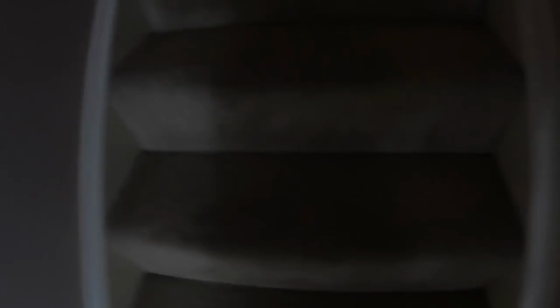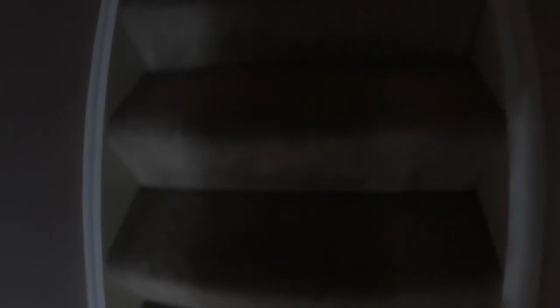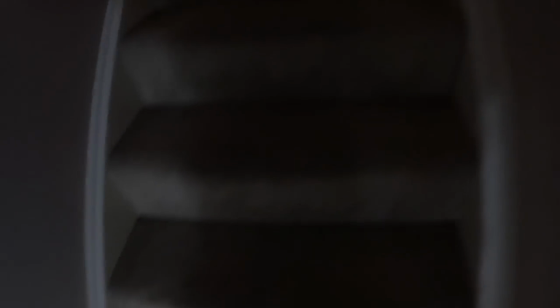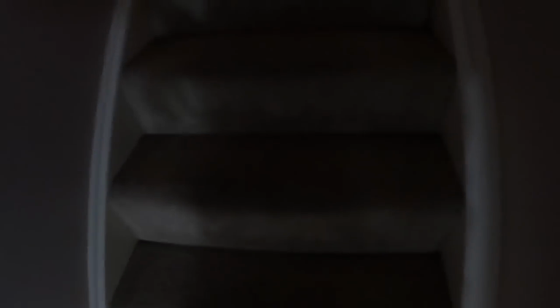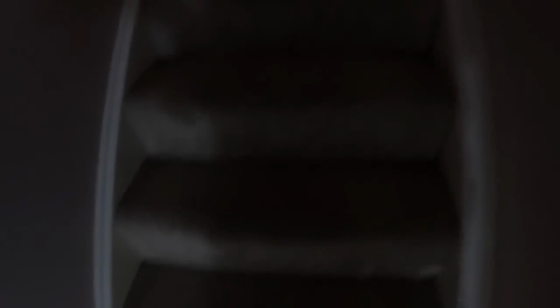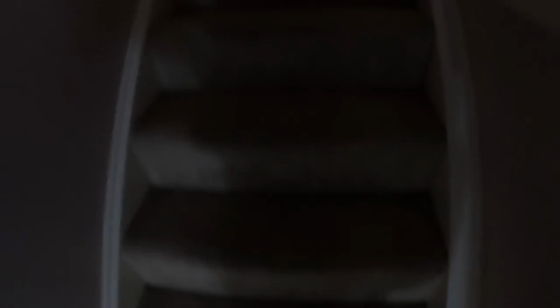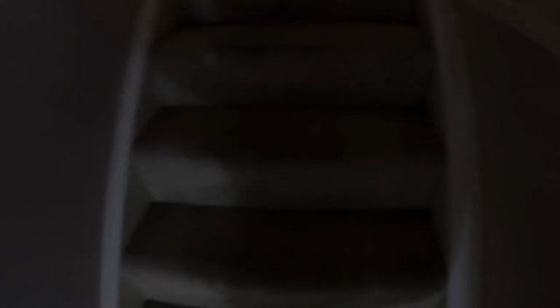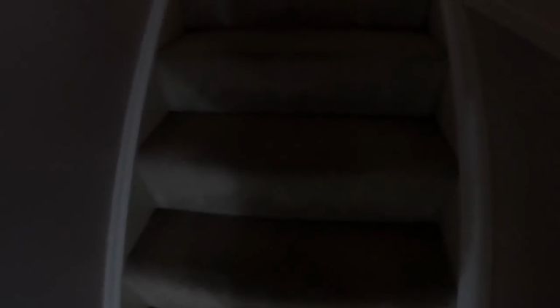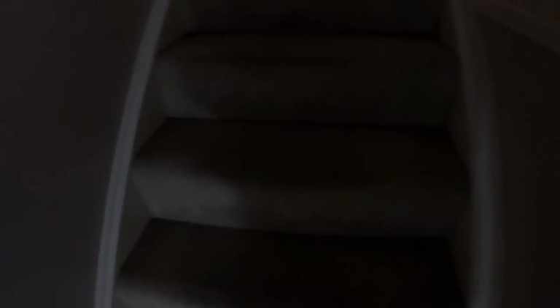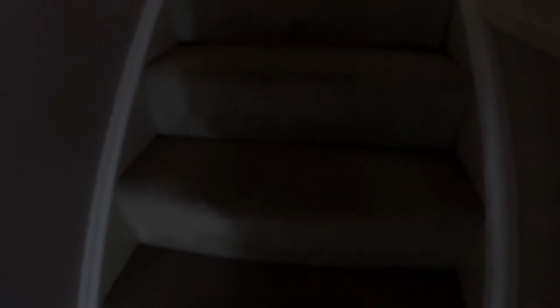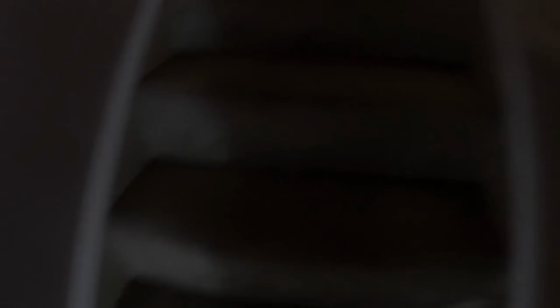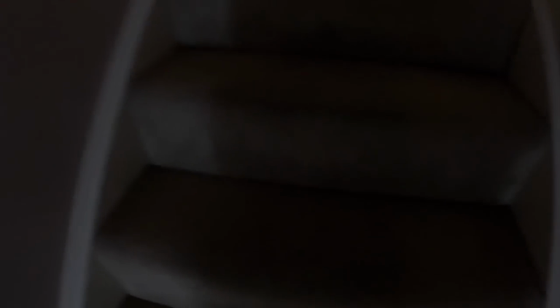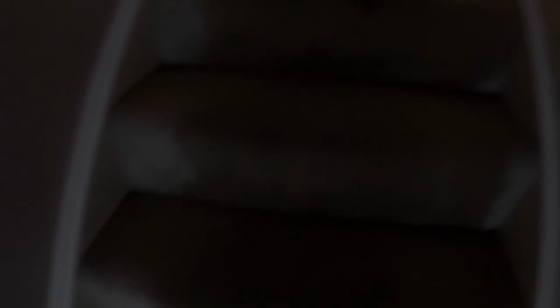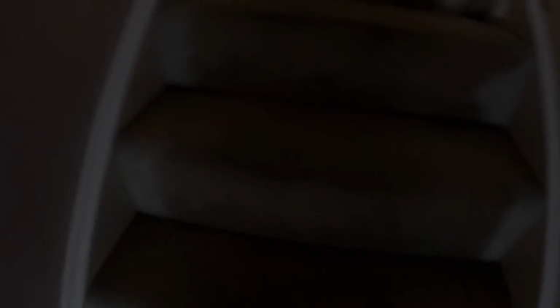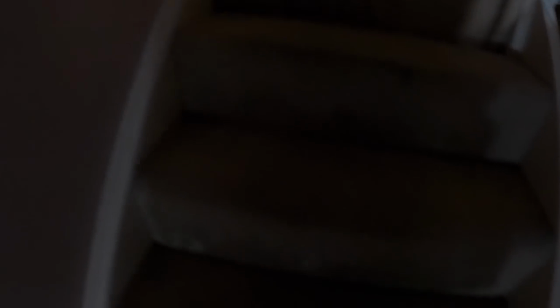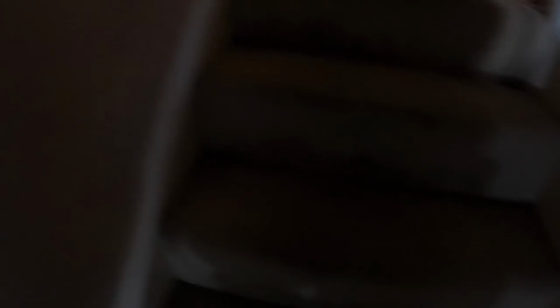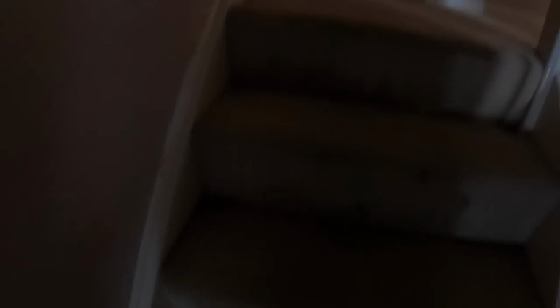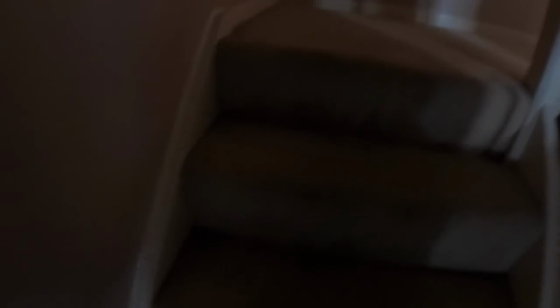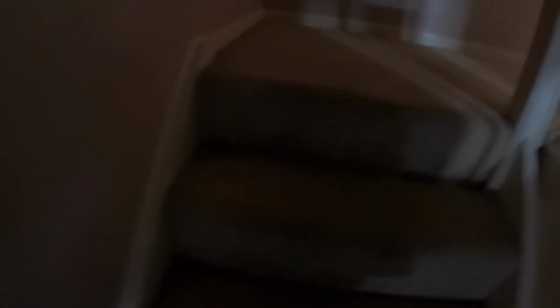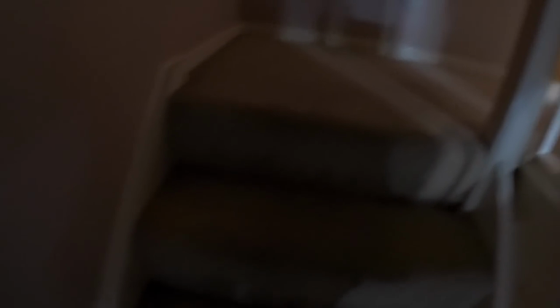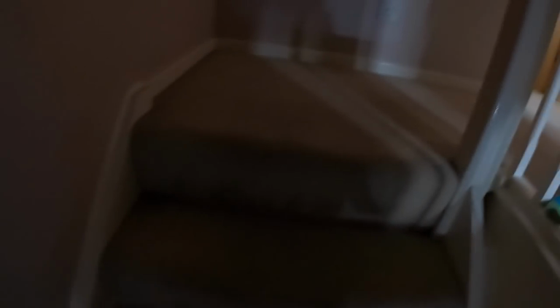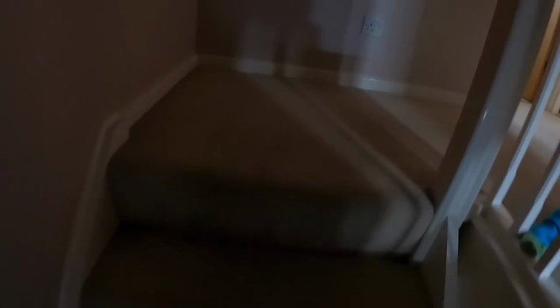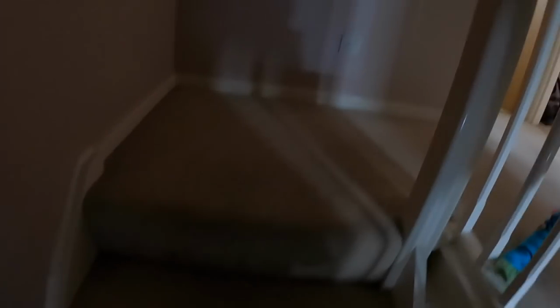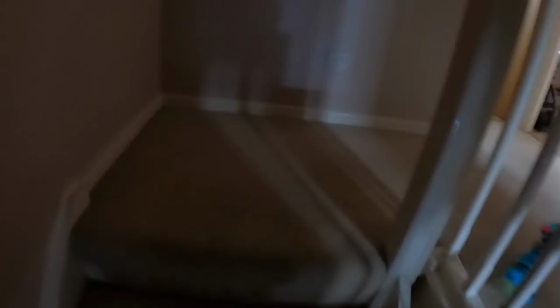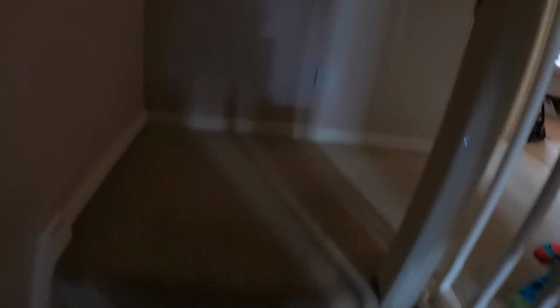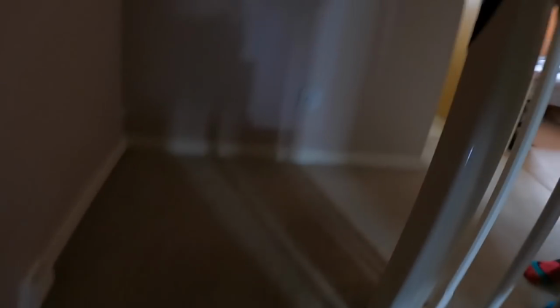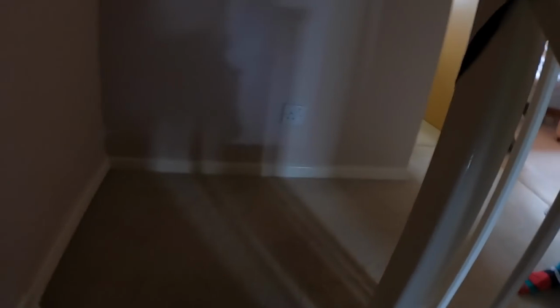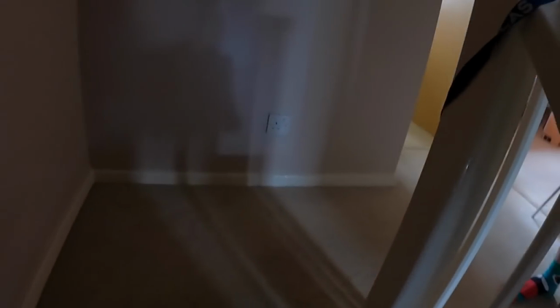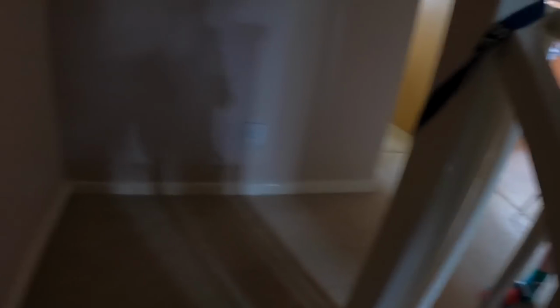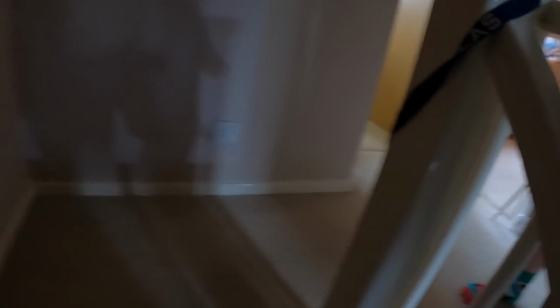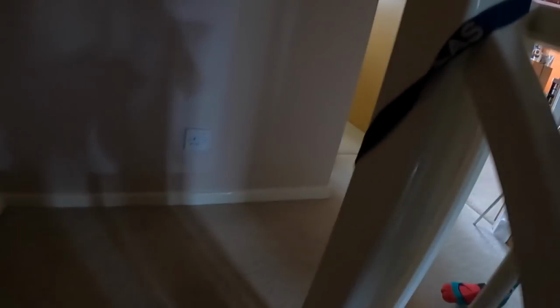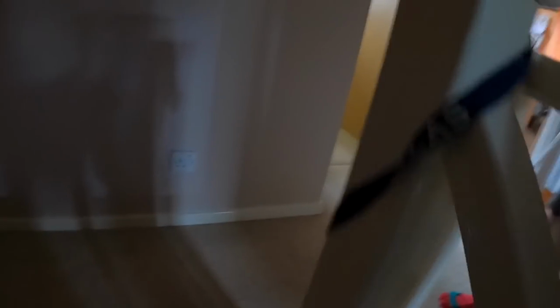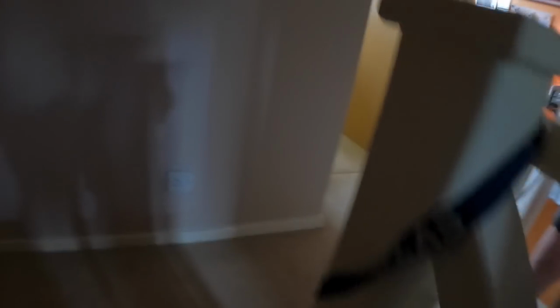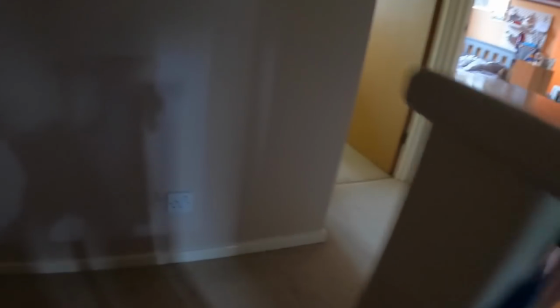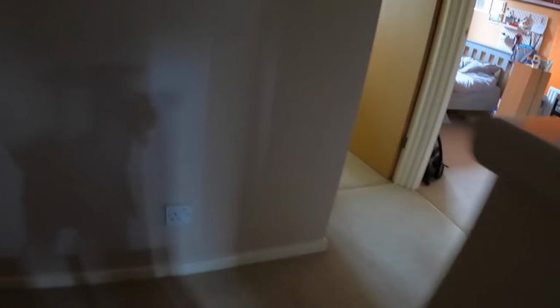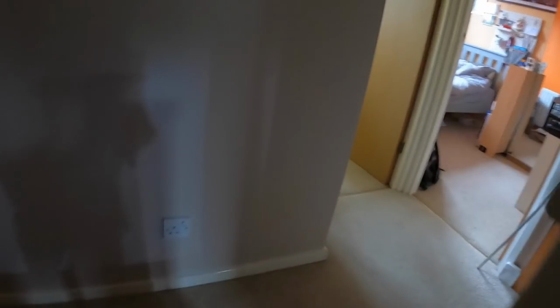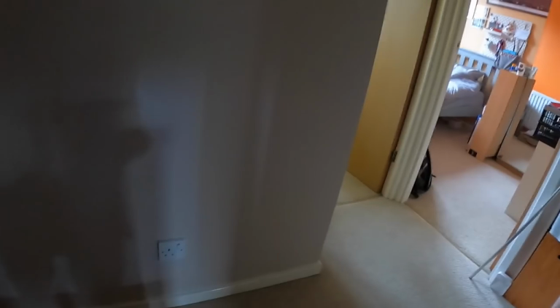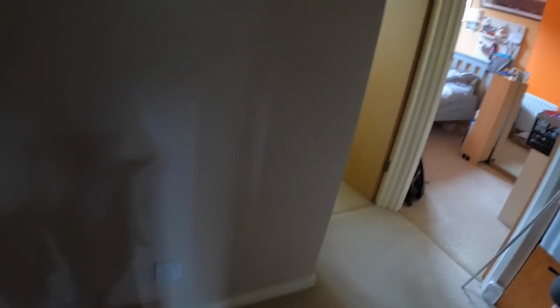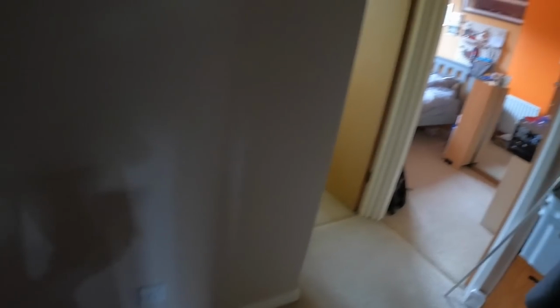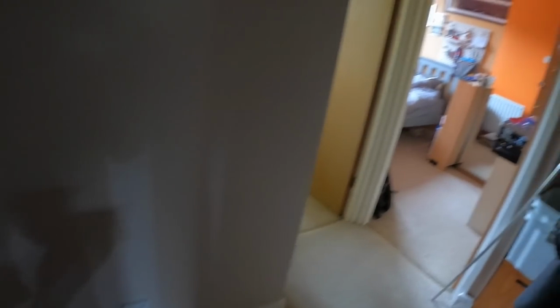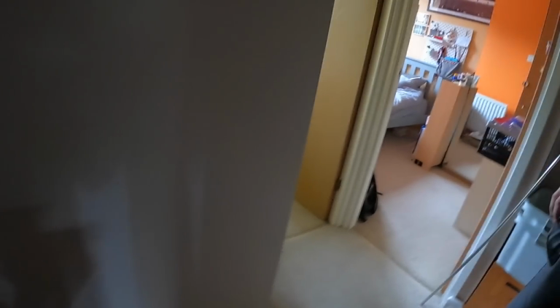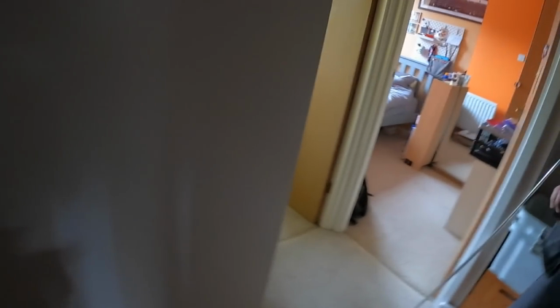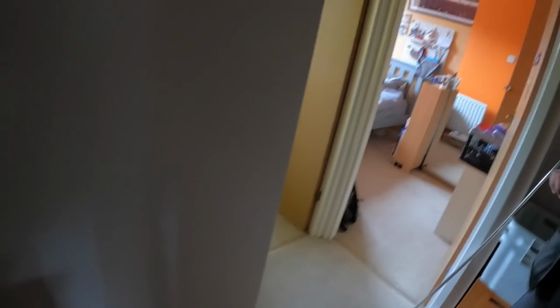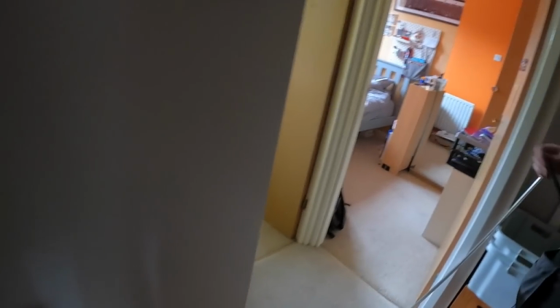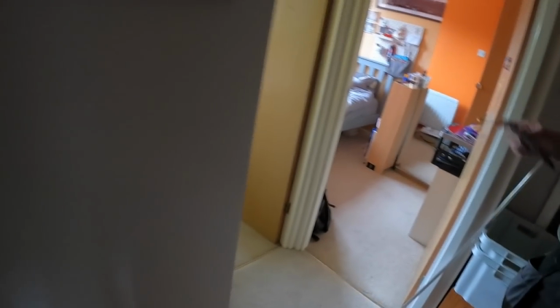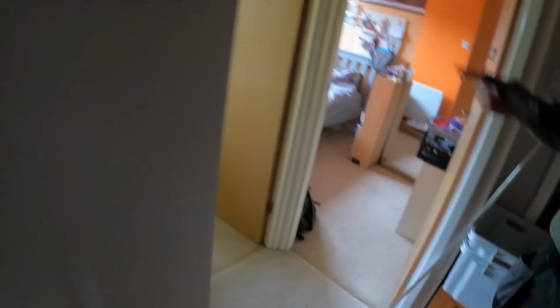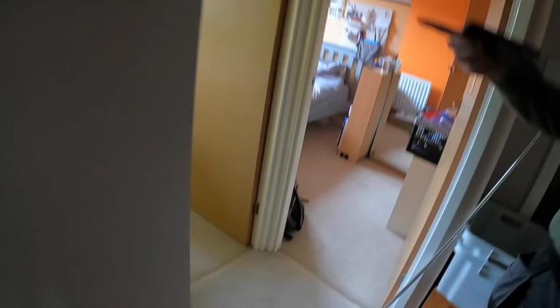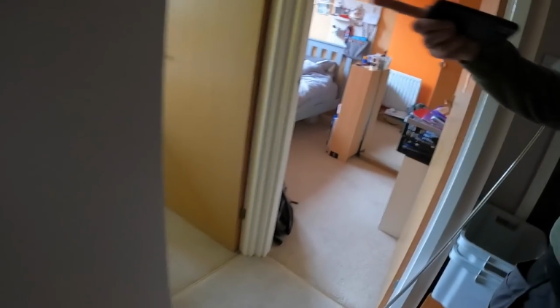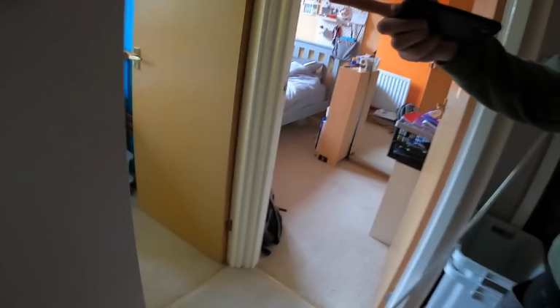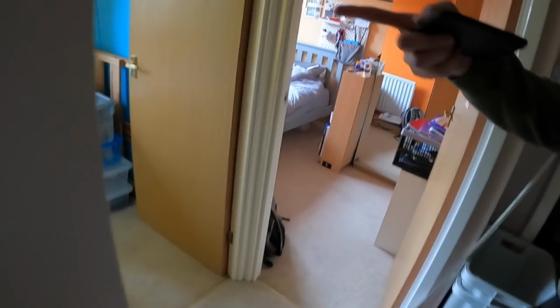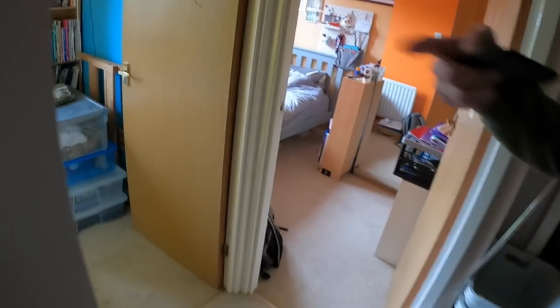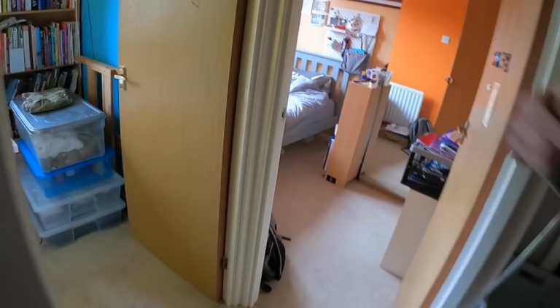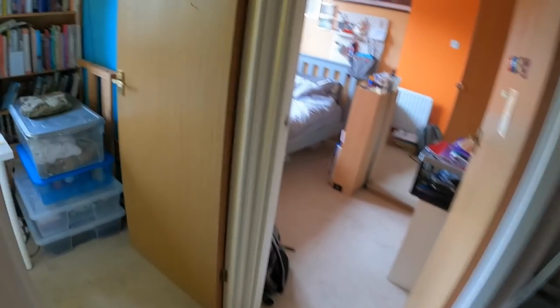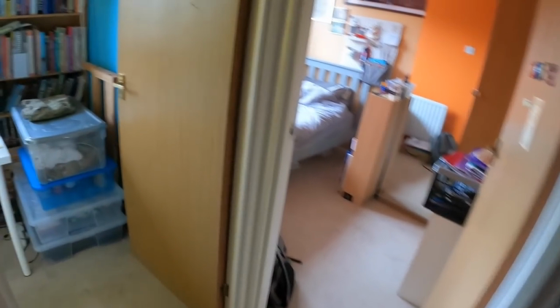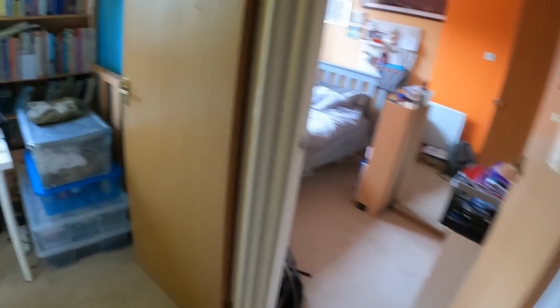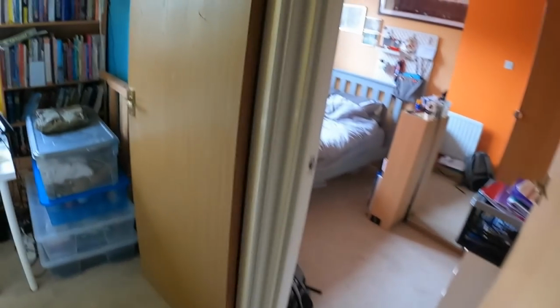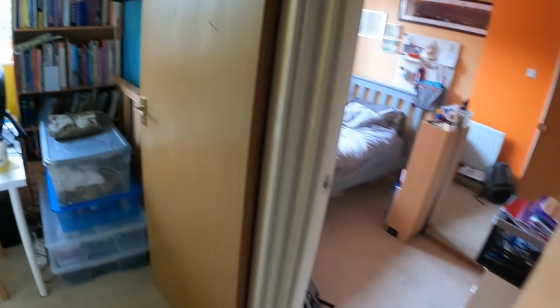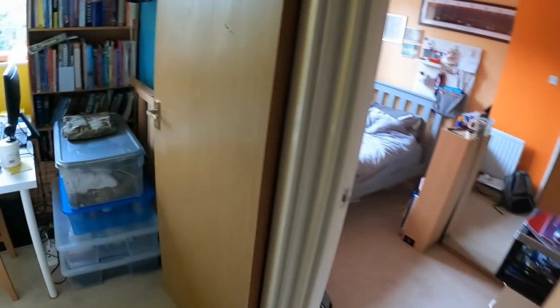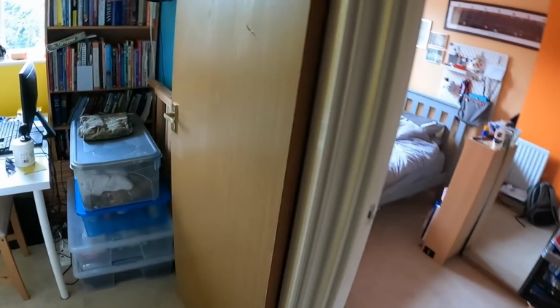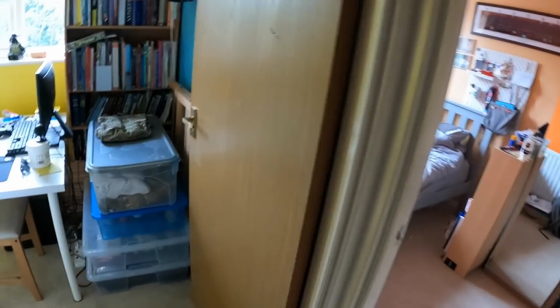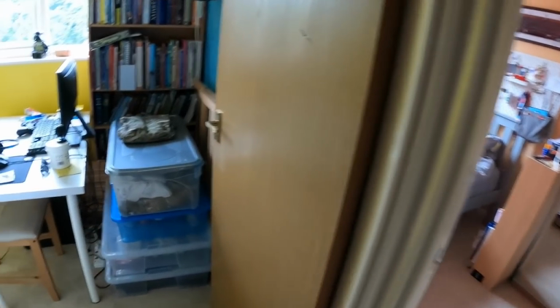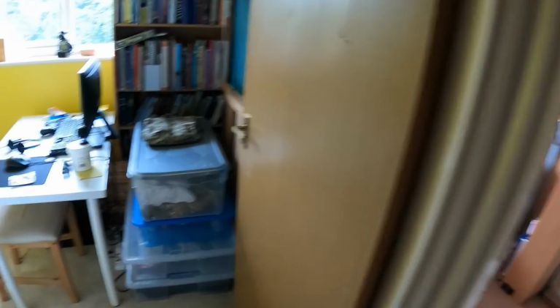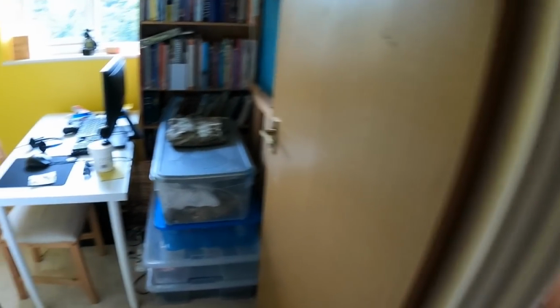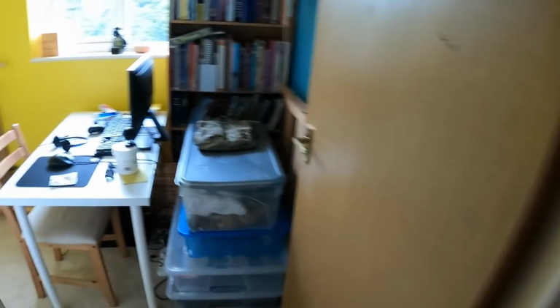I've just been called into action by James — he's doing some visuals. What have you found mate? That light switch just there.